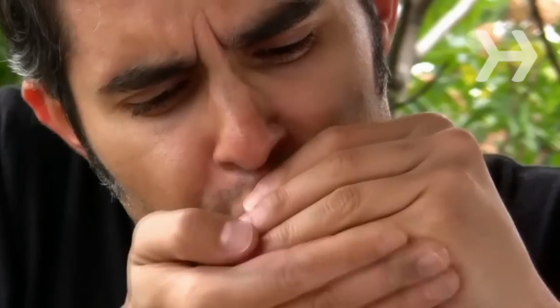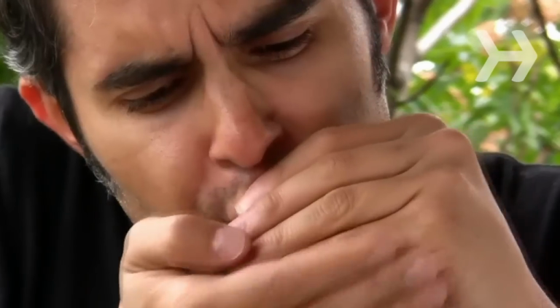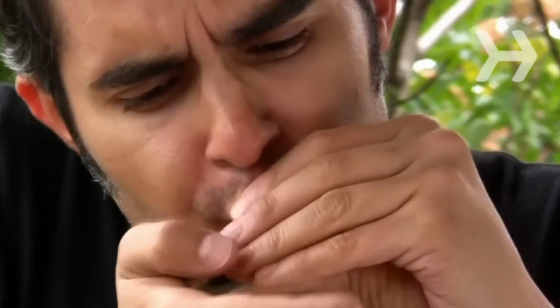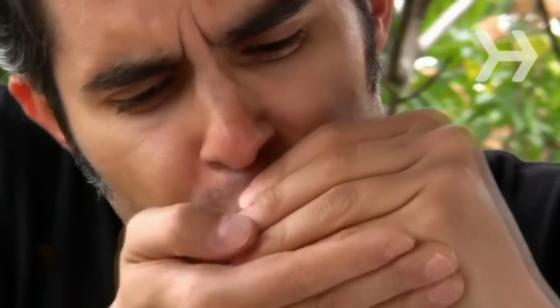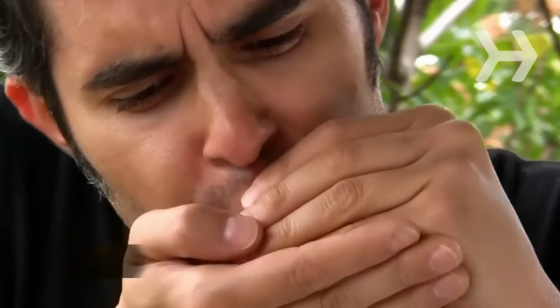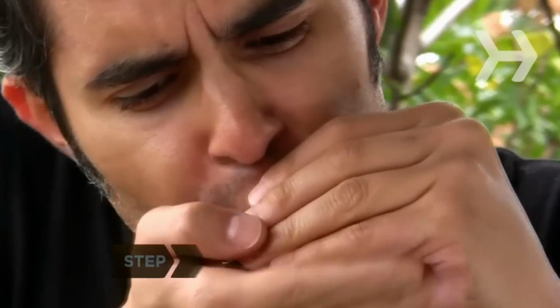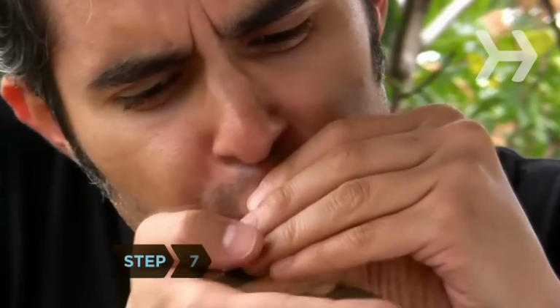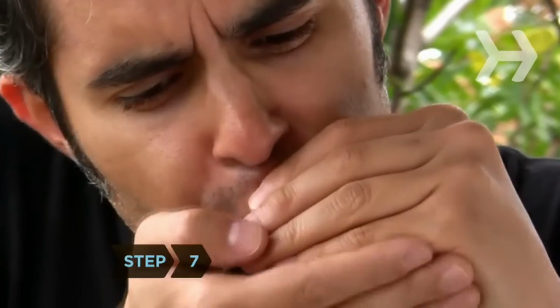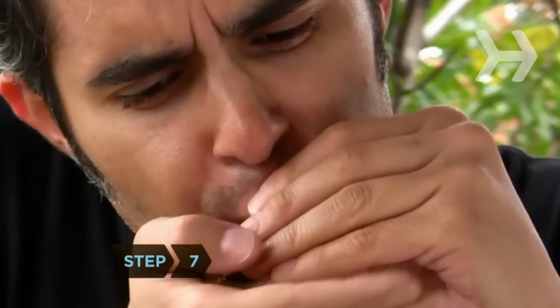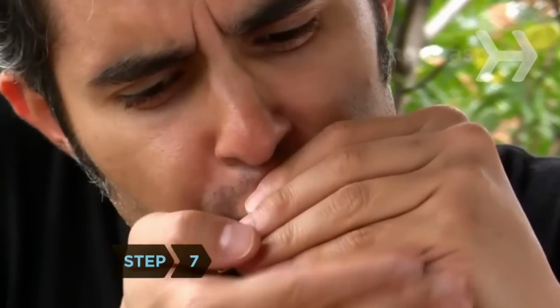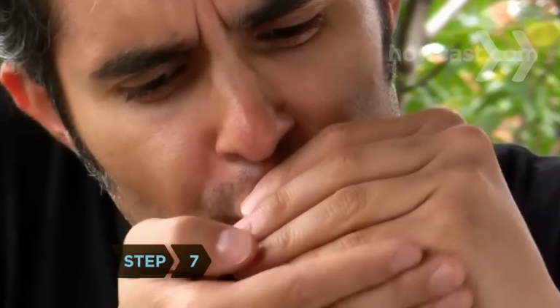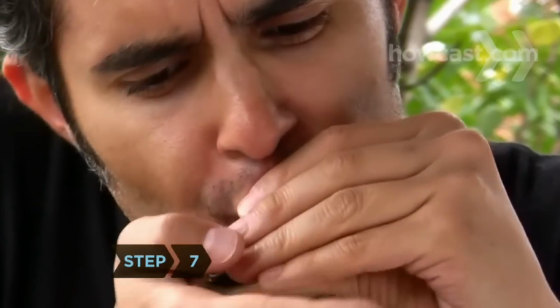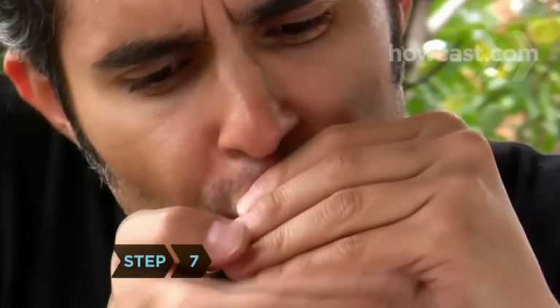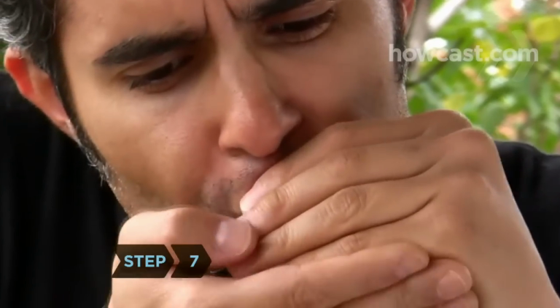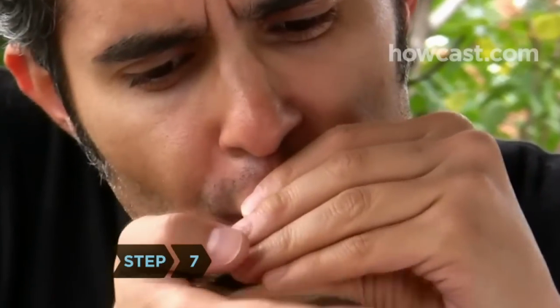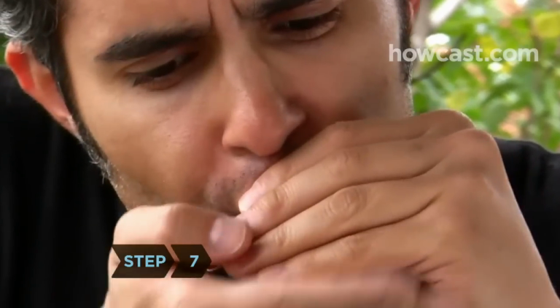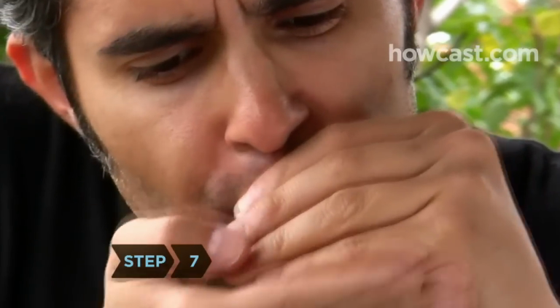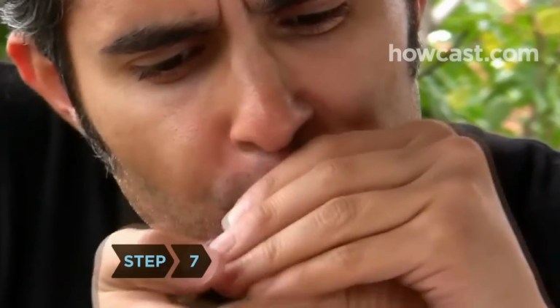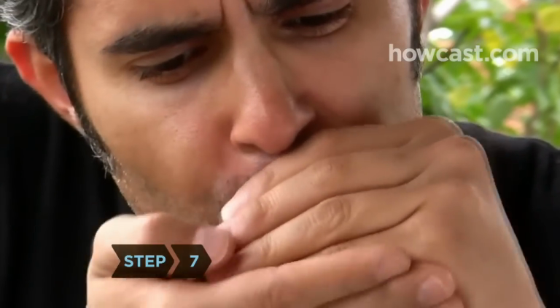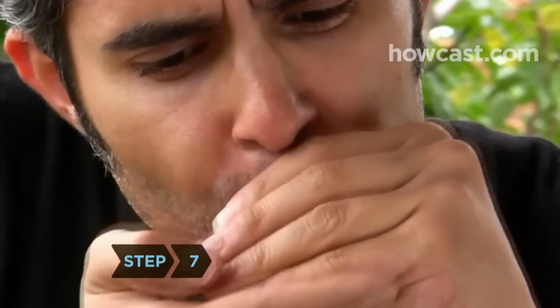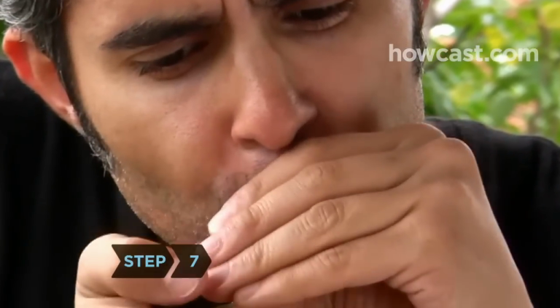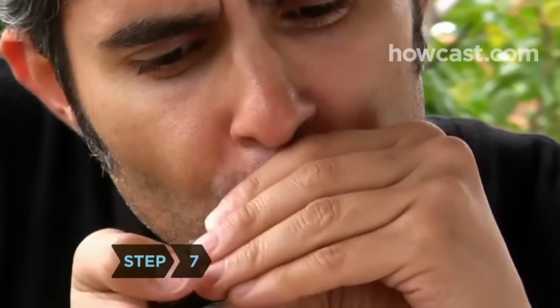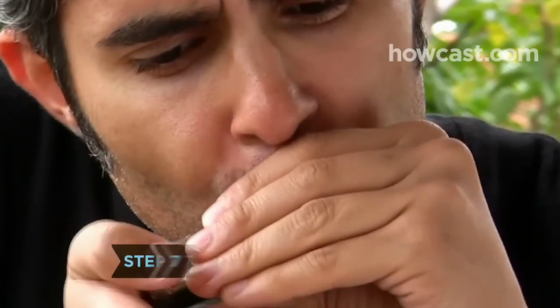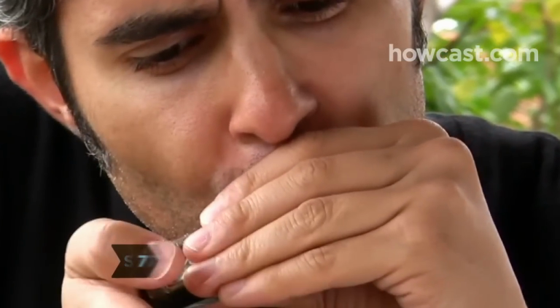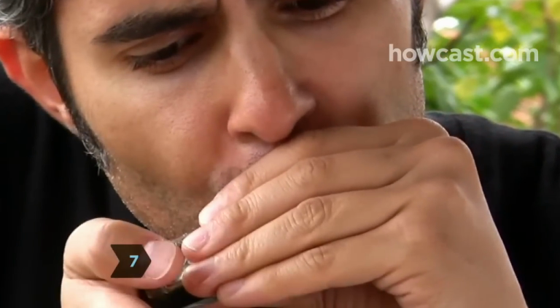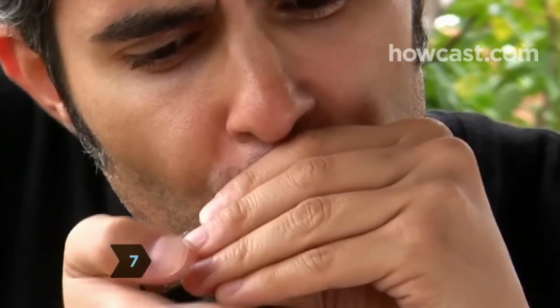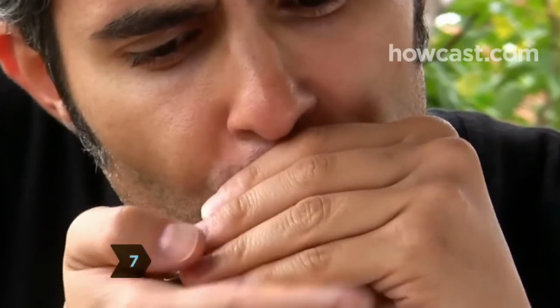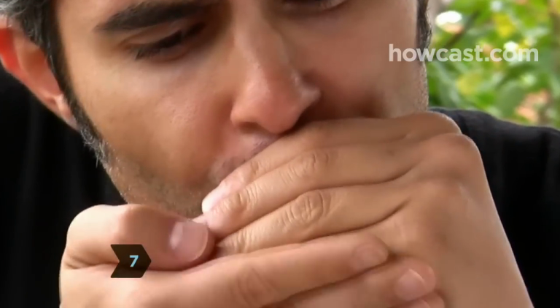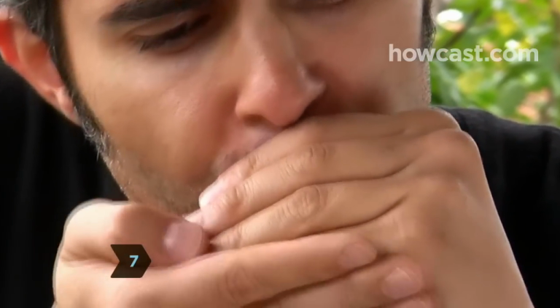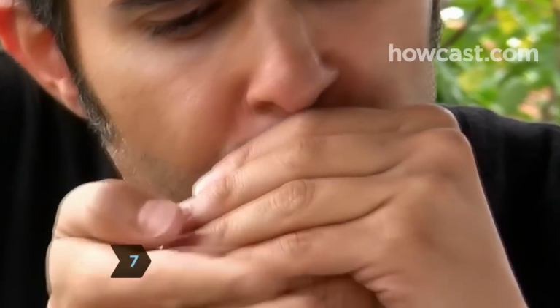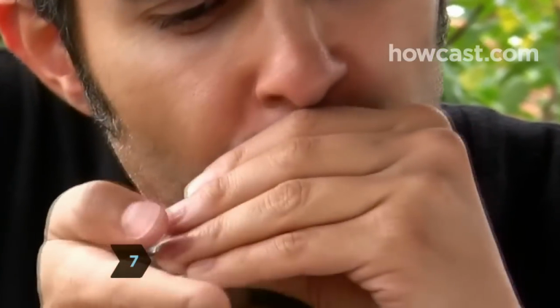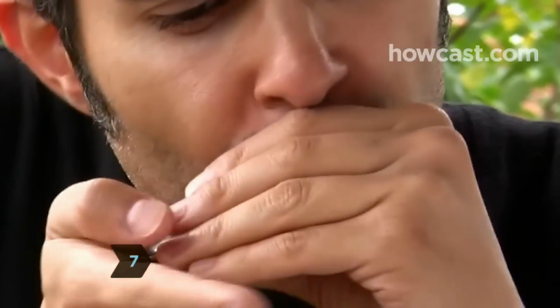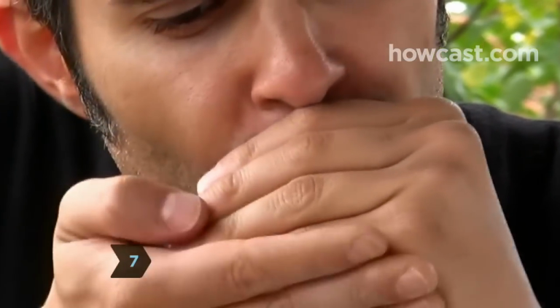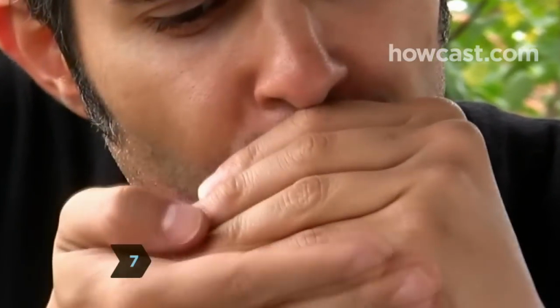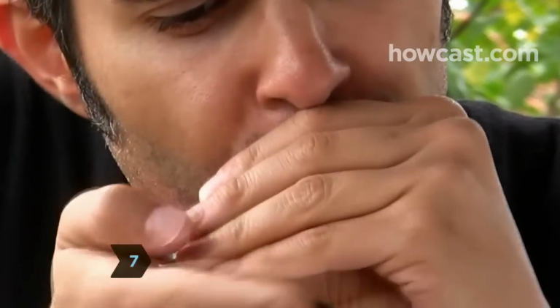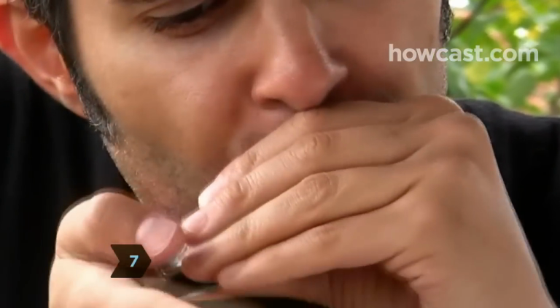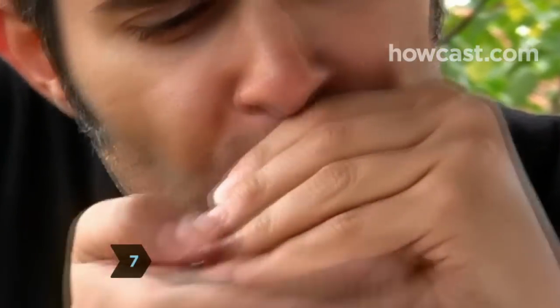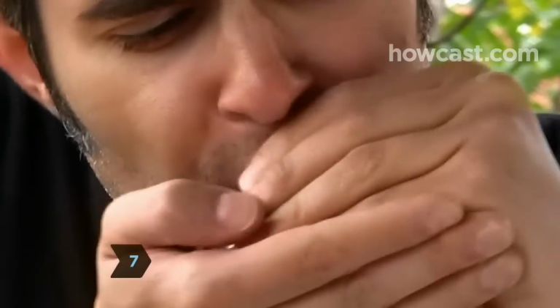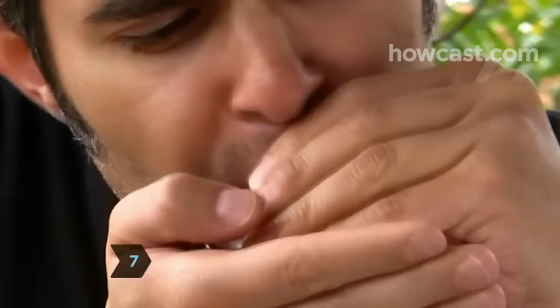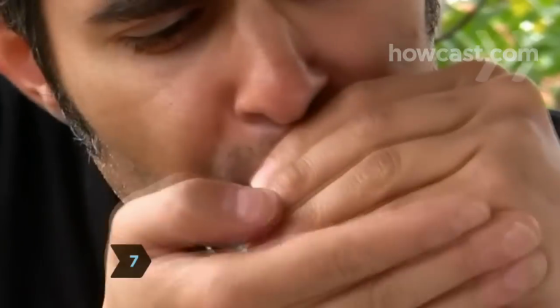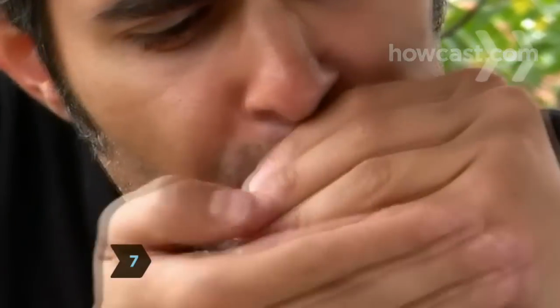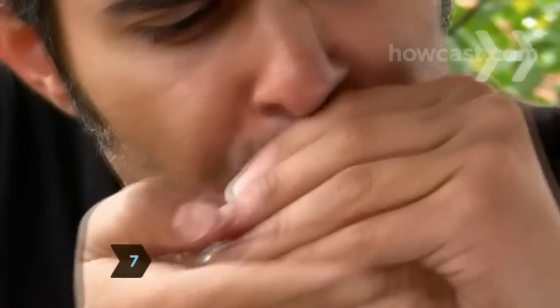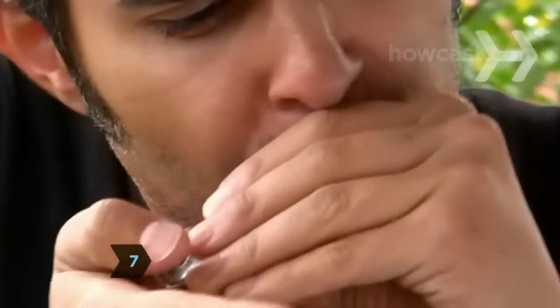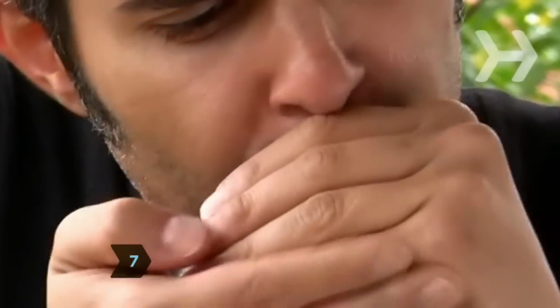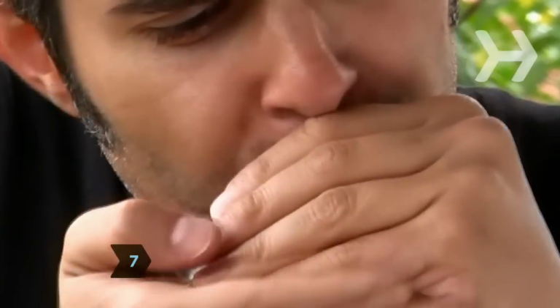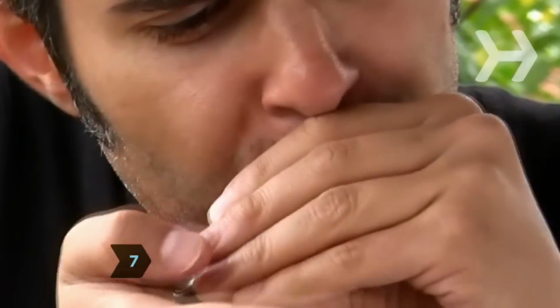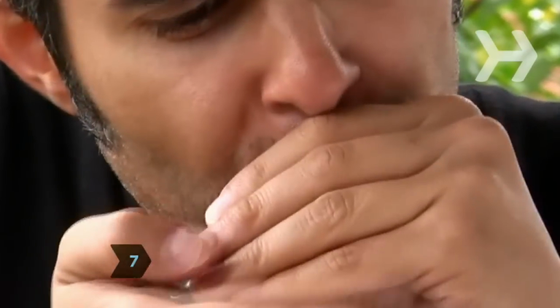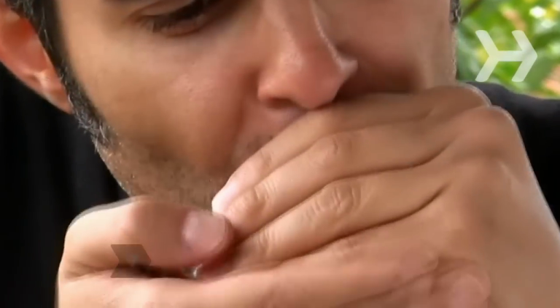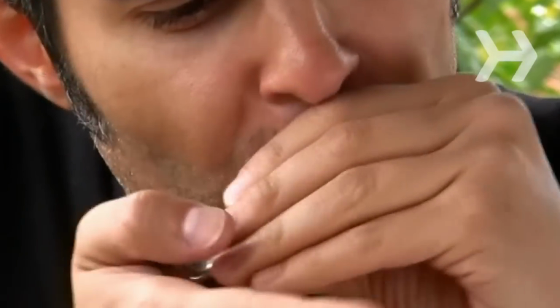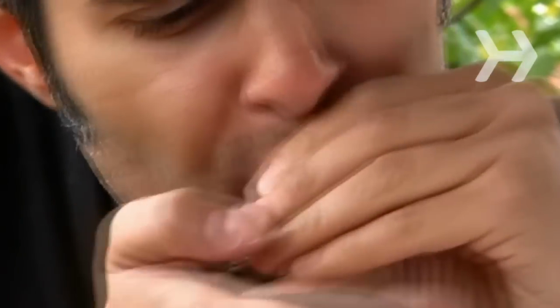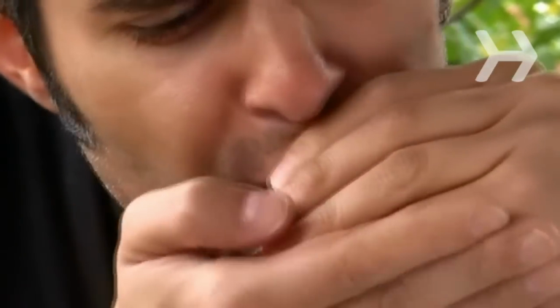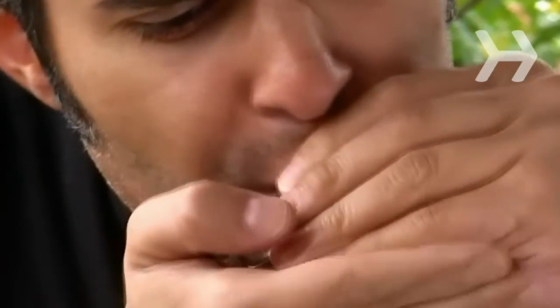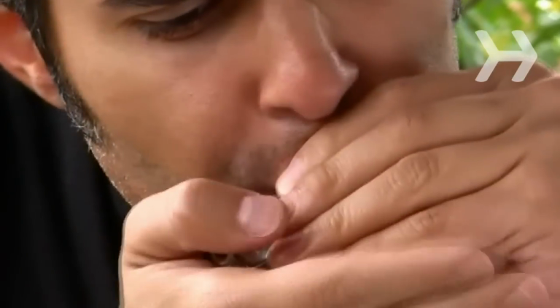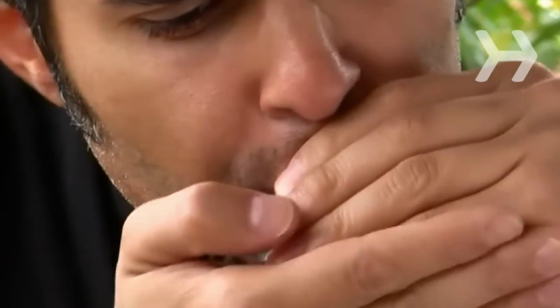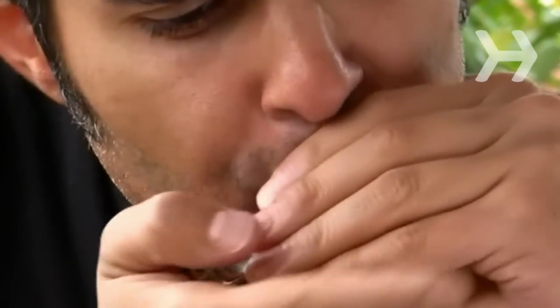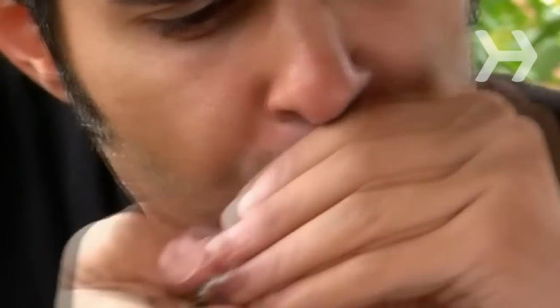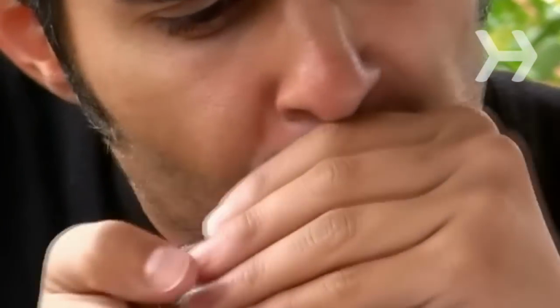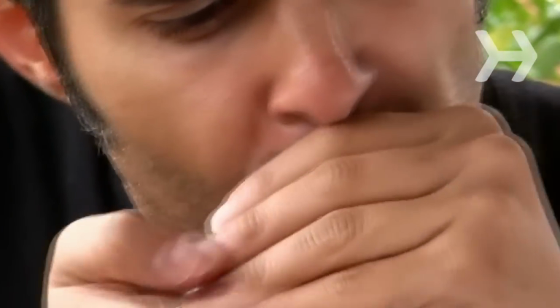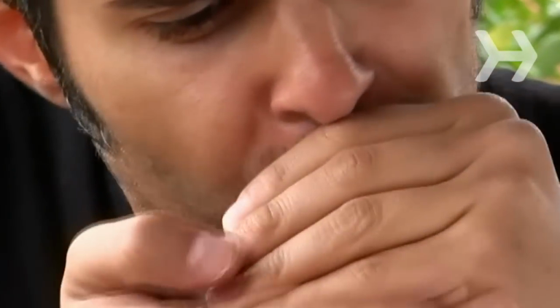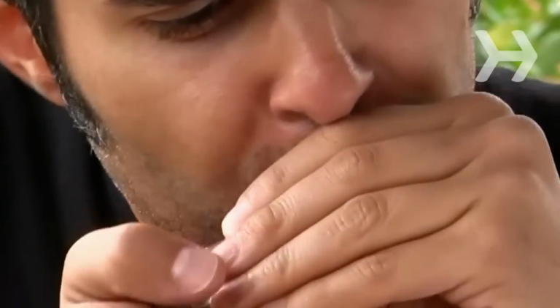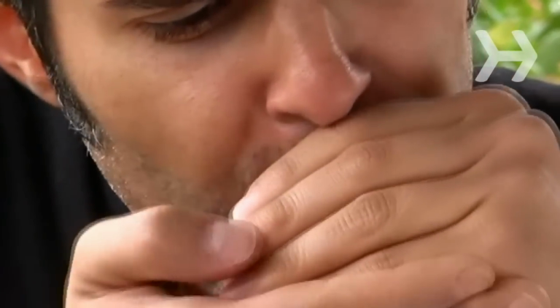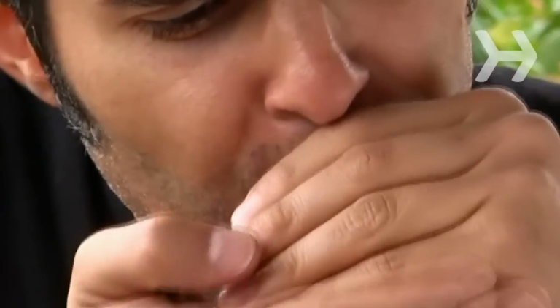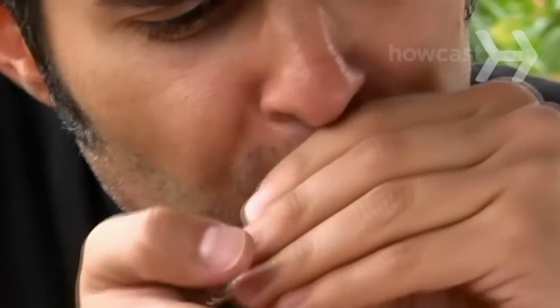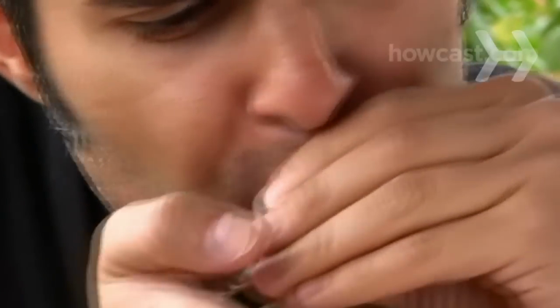Step 7. Open the cupped hand intermittently to change the volume and effect. Slide the harmonica to create trills in the flow.